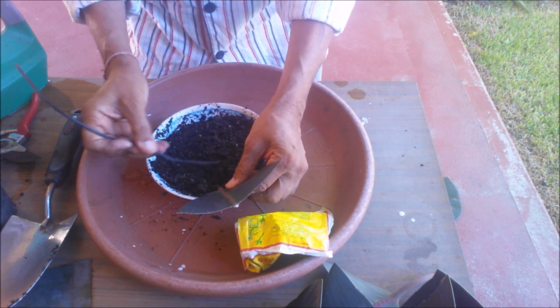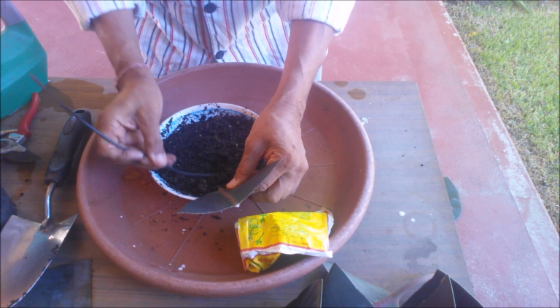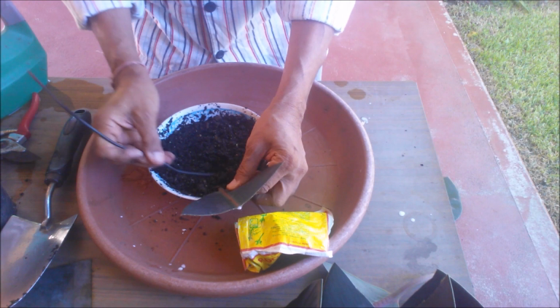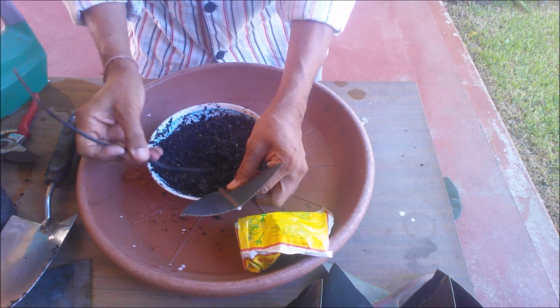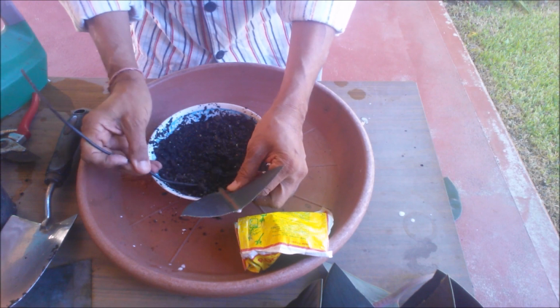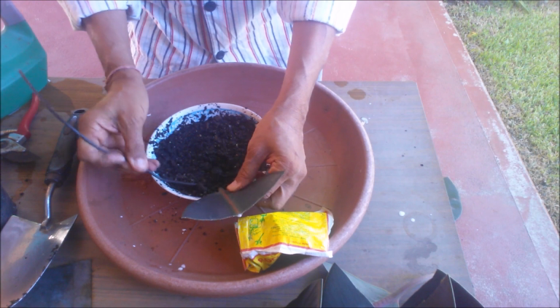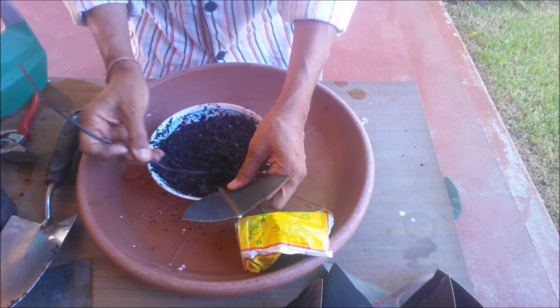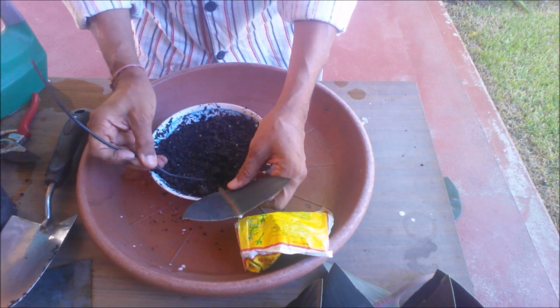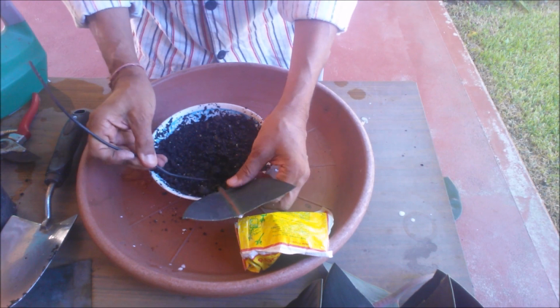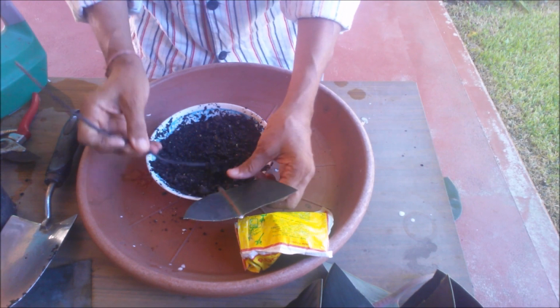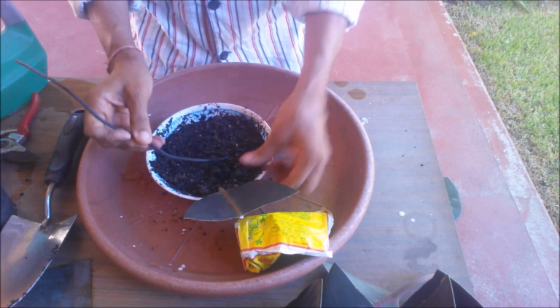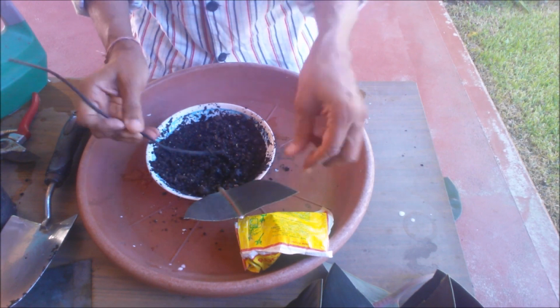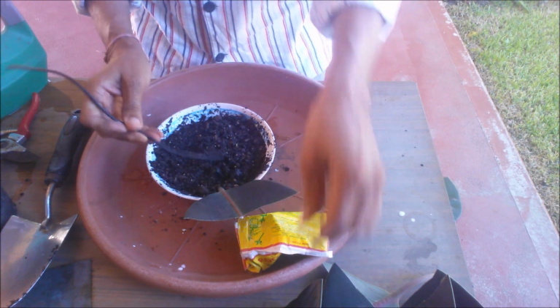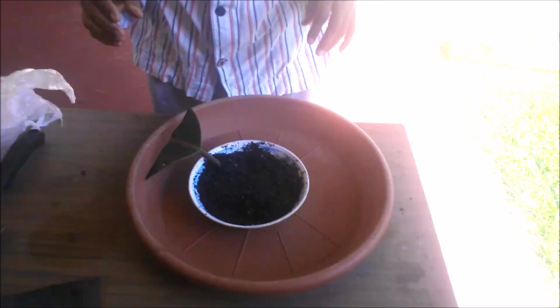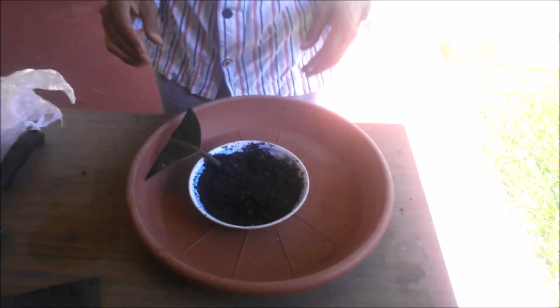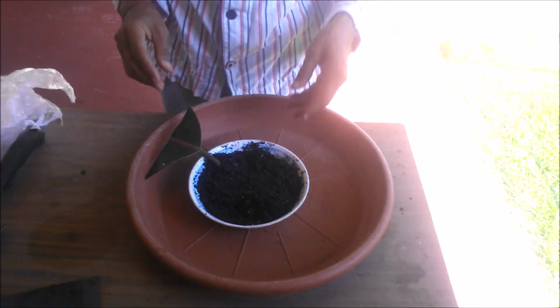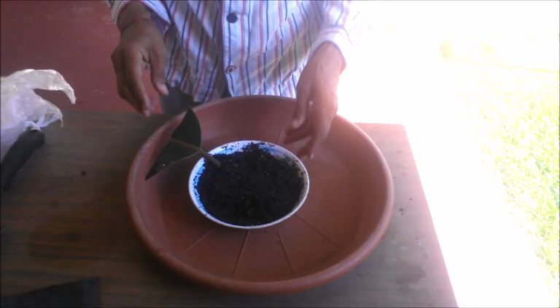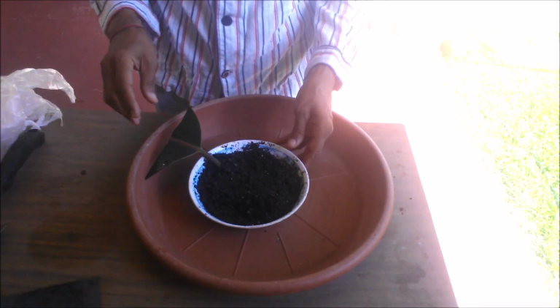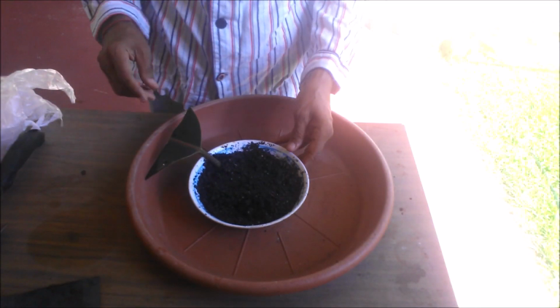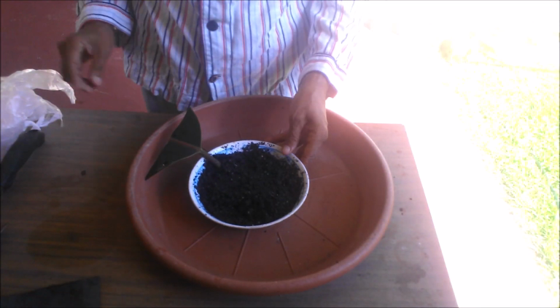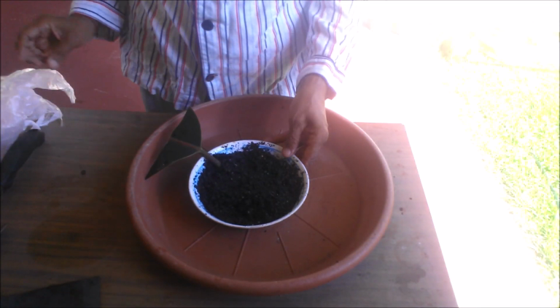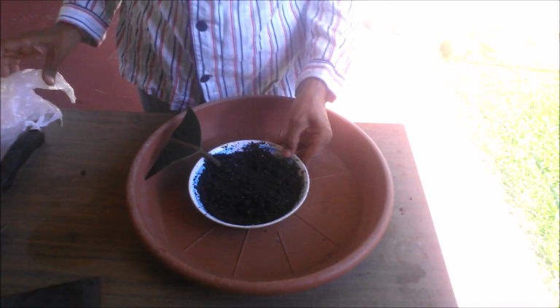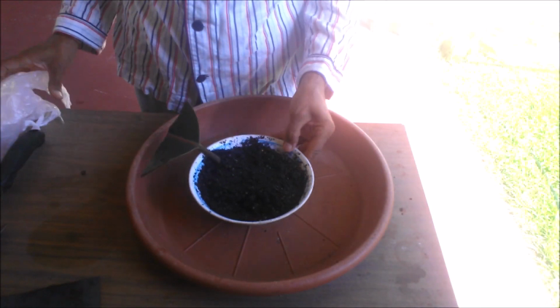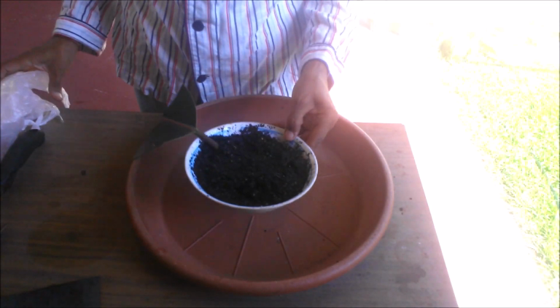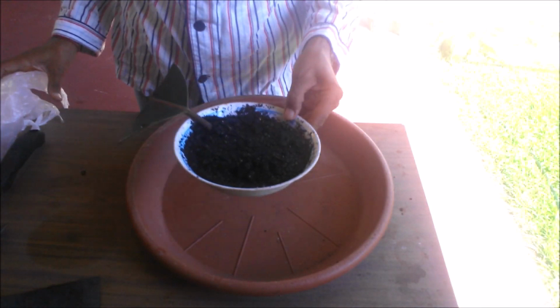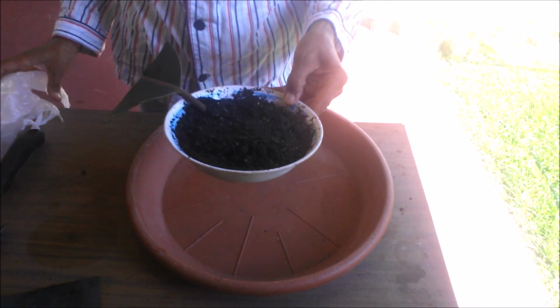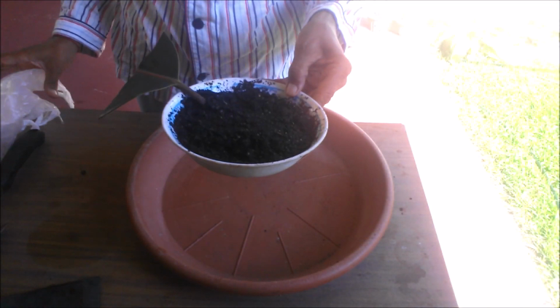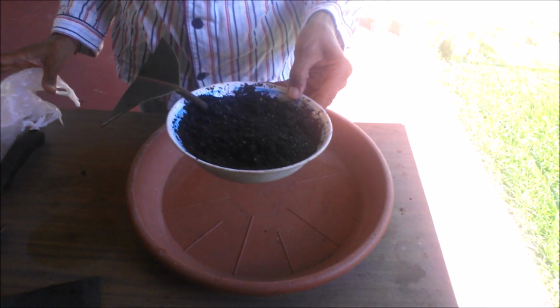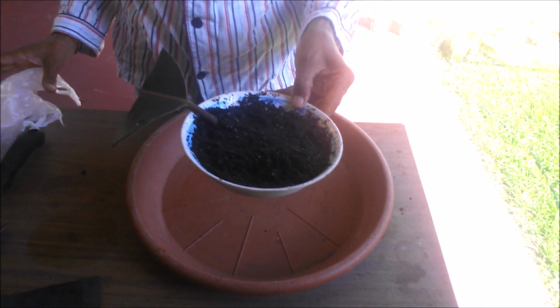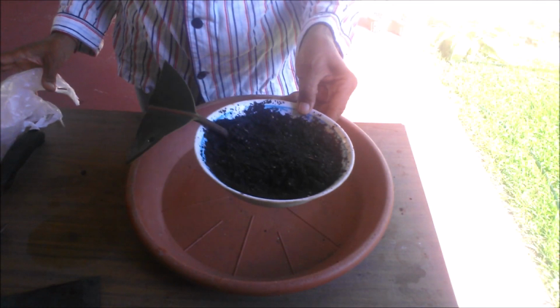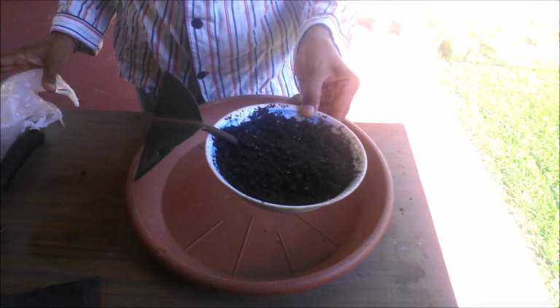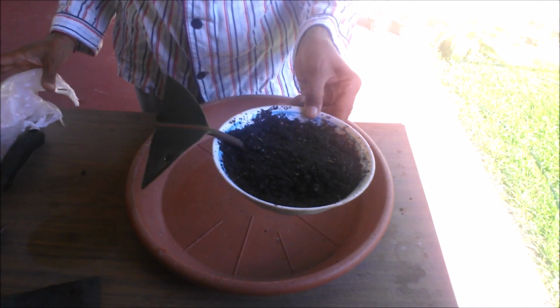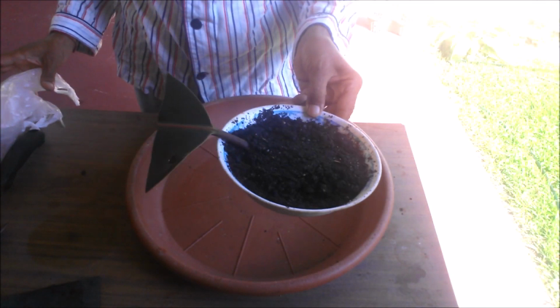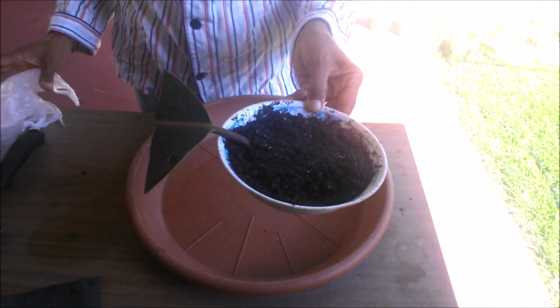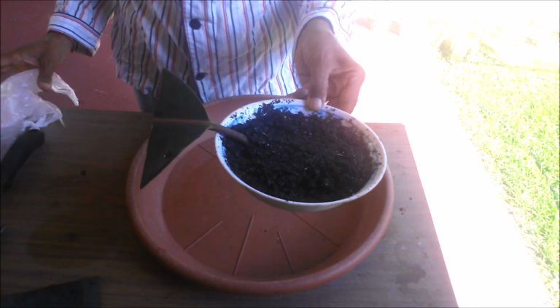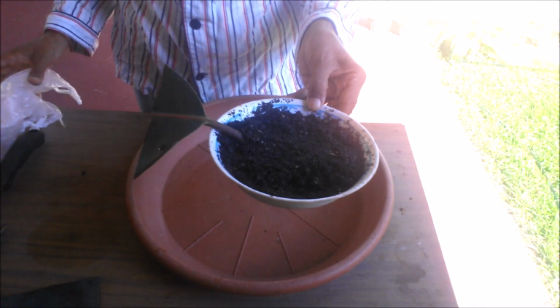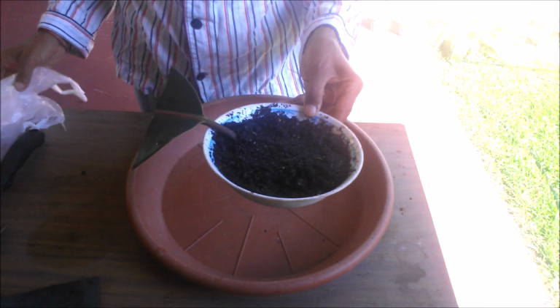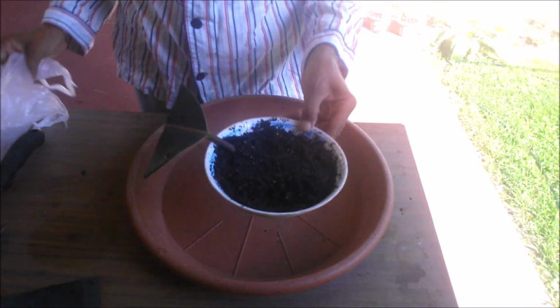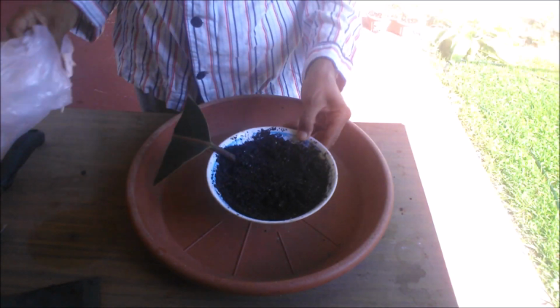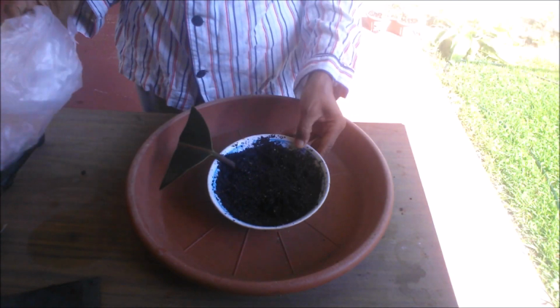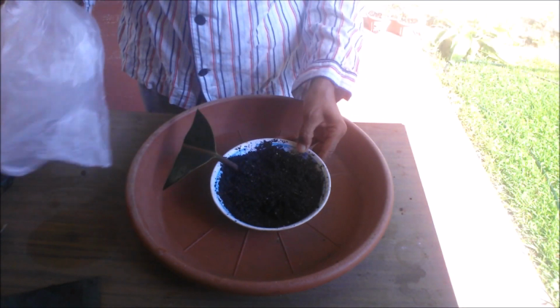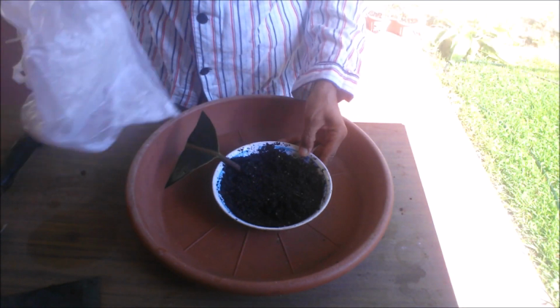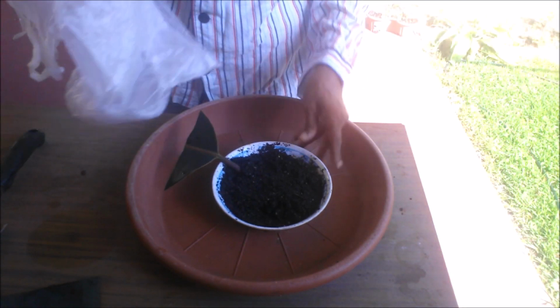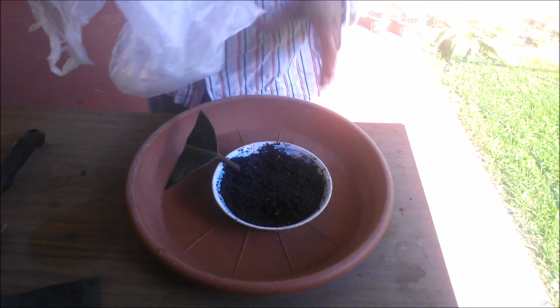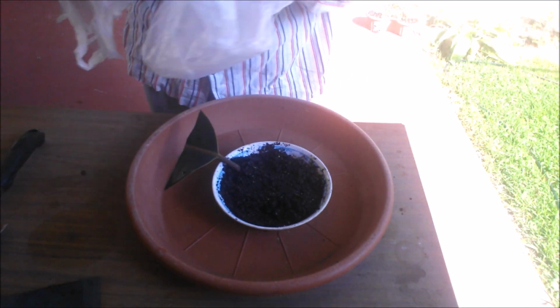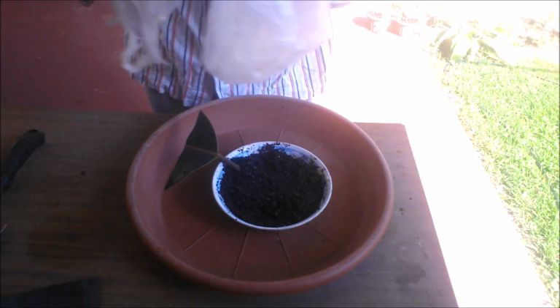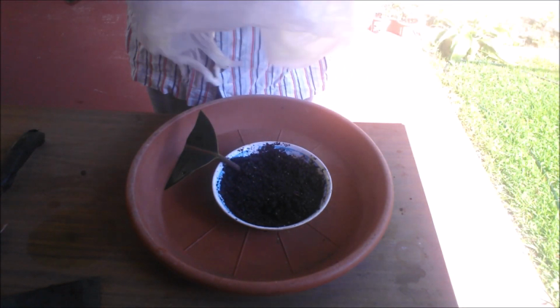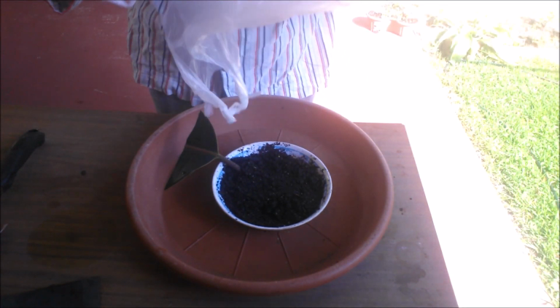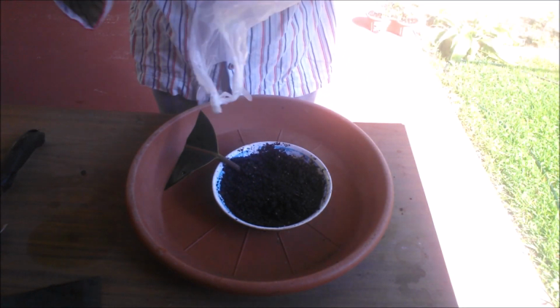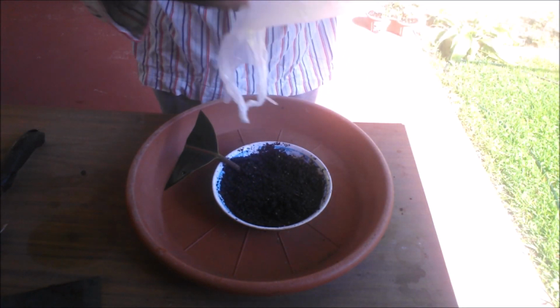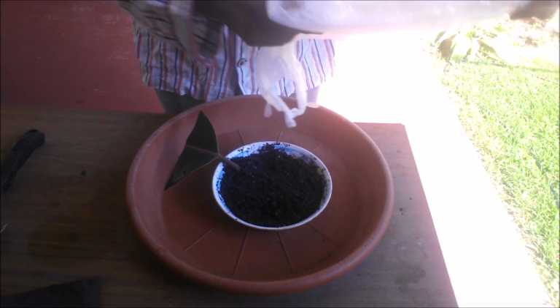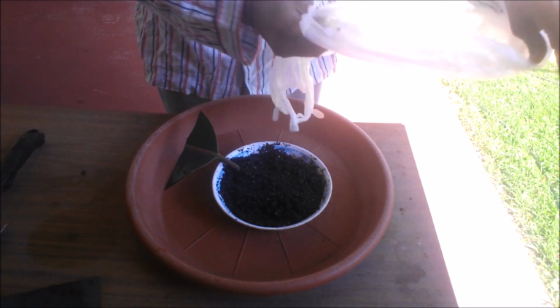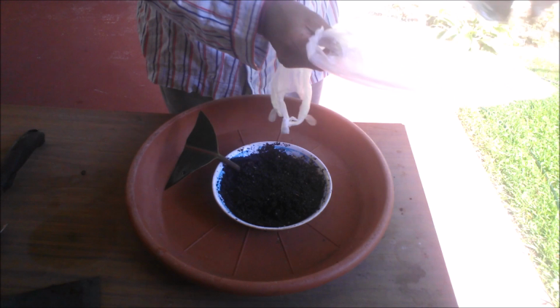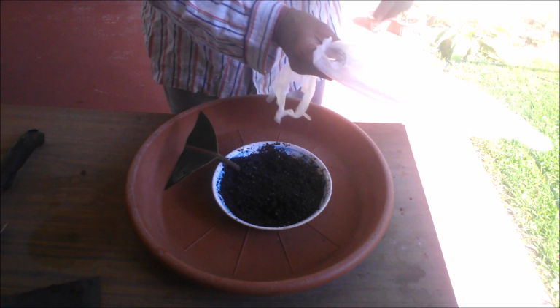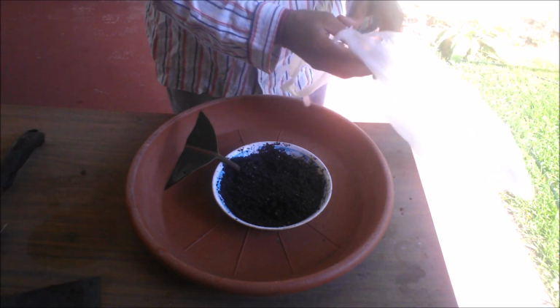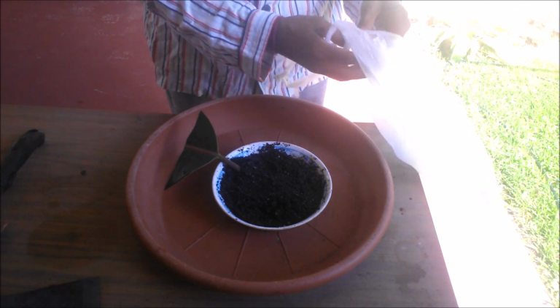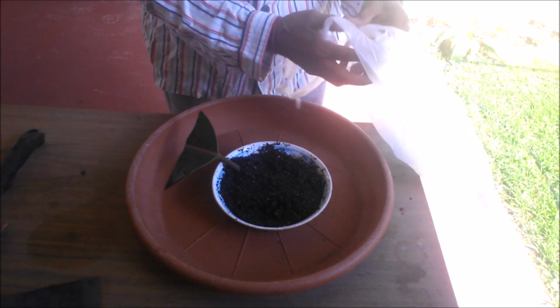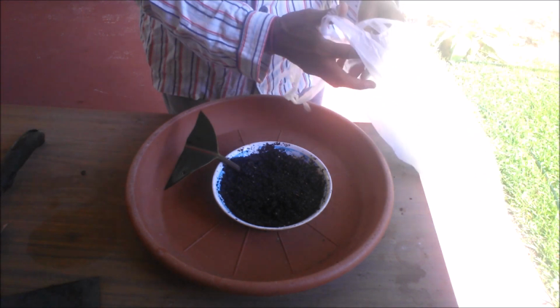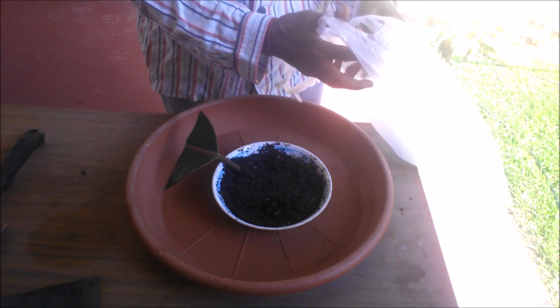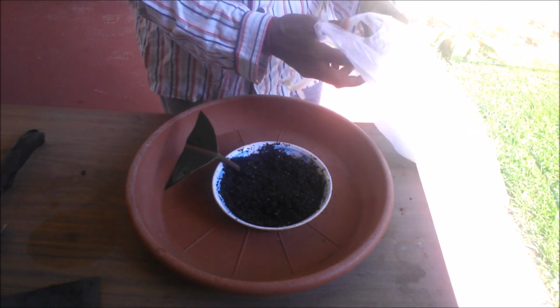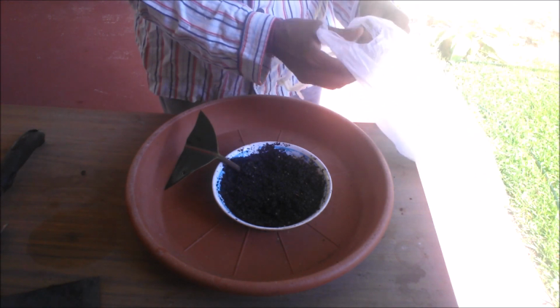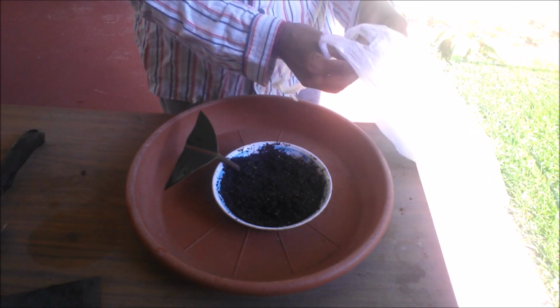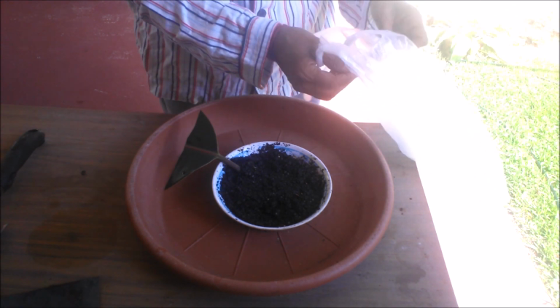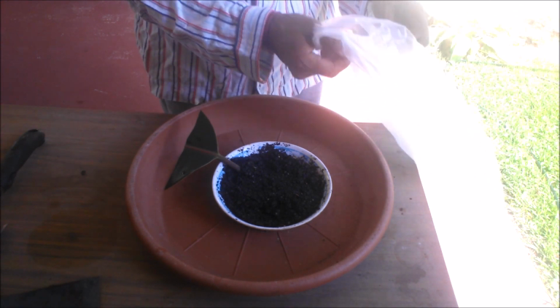The roots will grow in about 2 months. You can then plant the rooted leaf in a pot containing free draining soil.